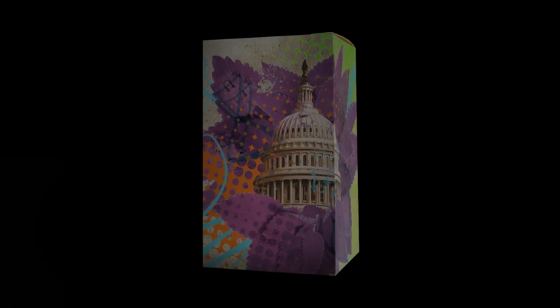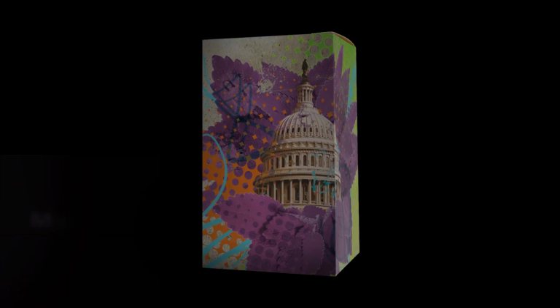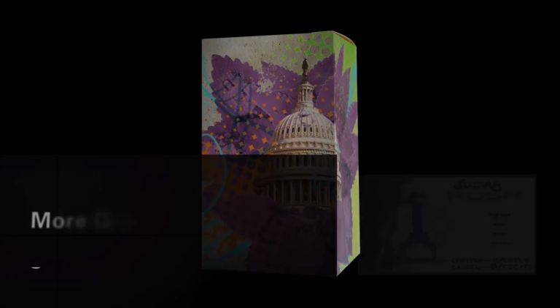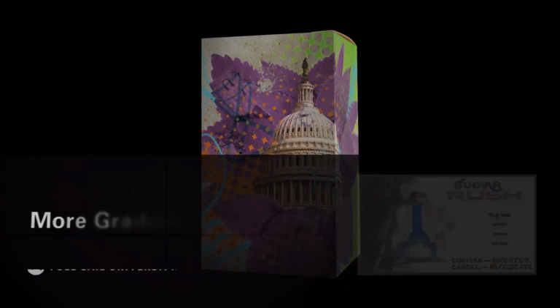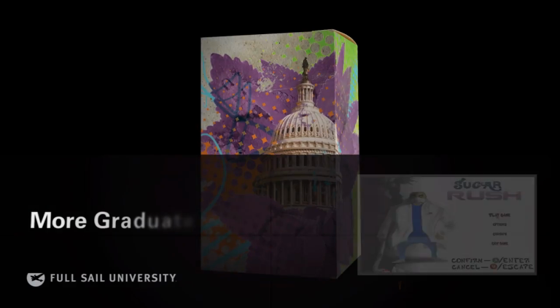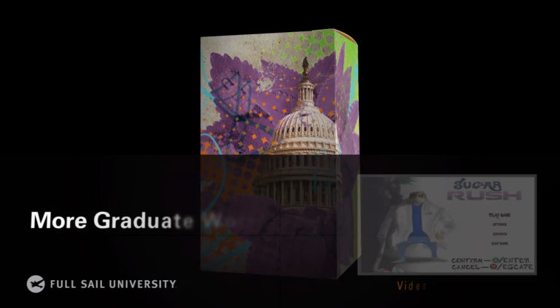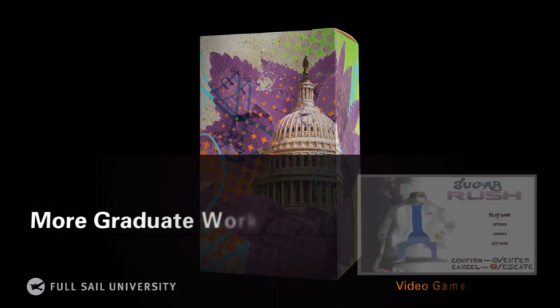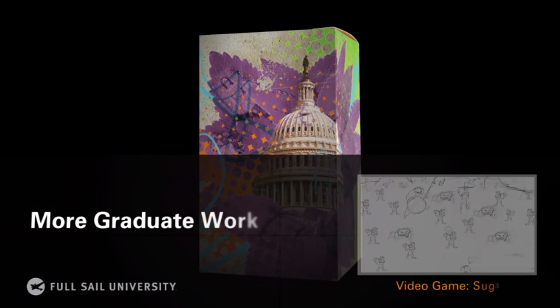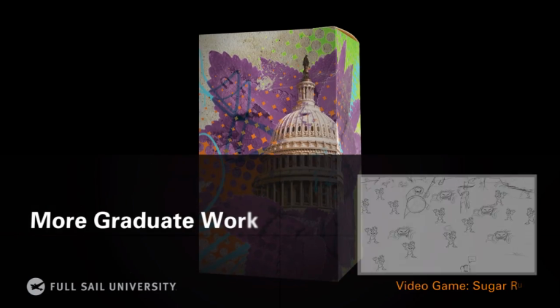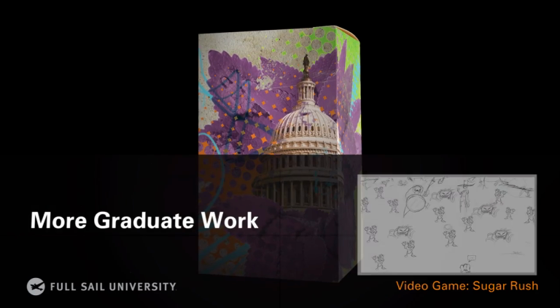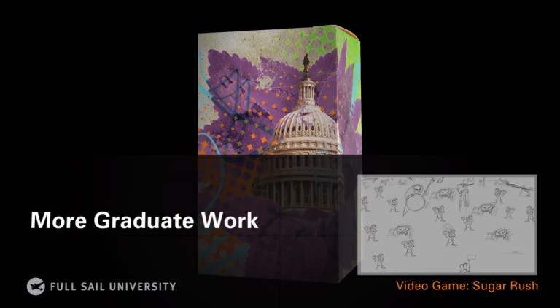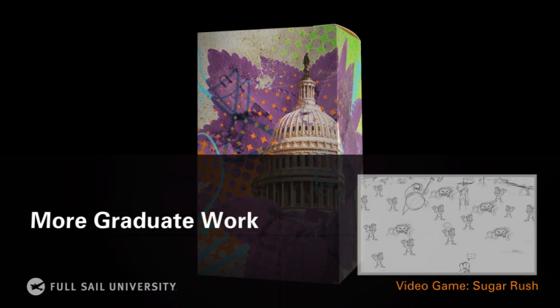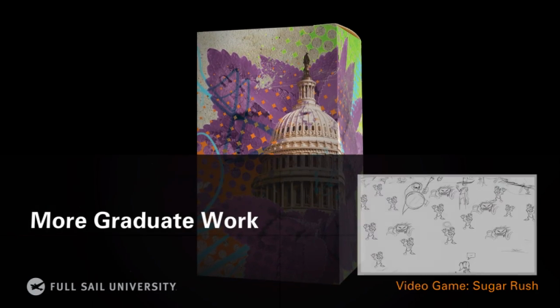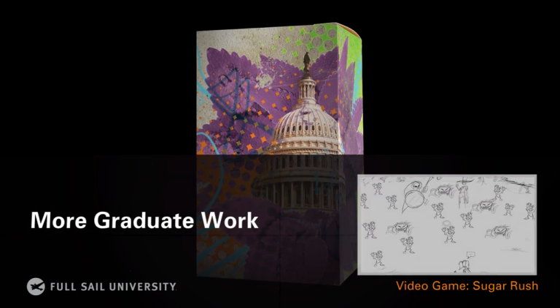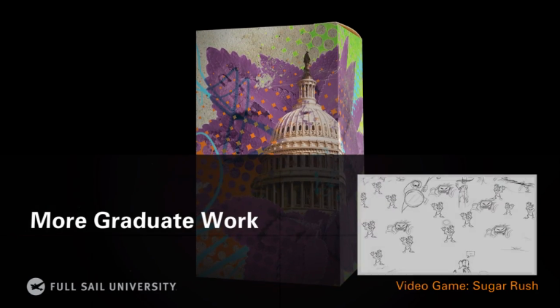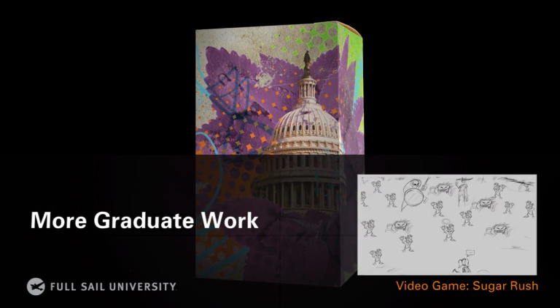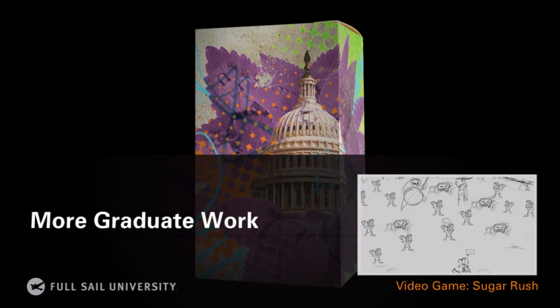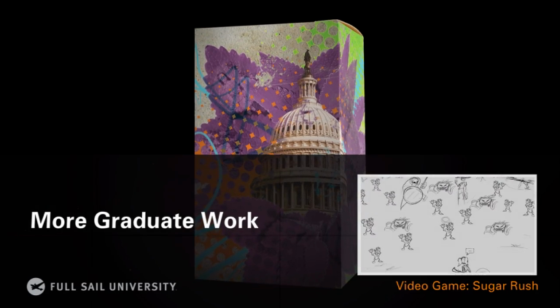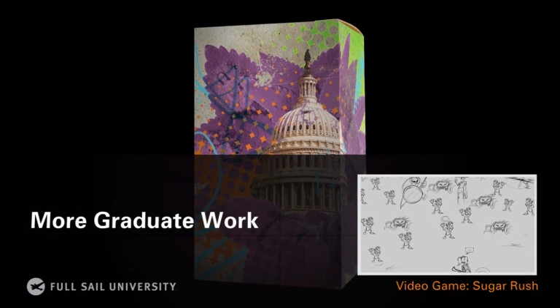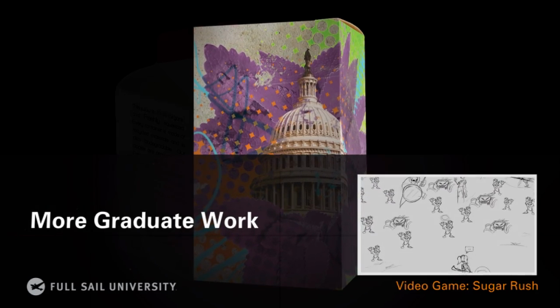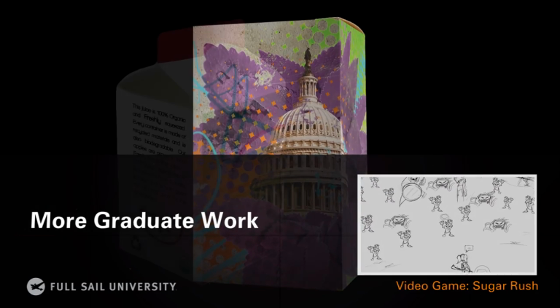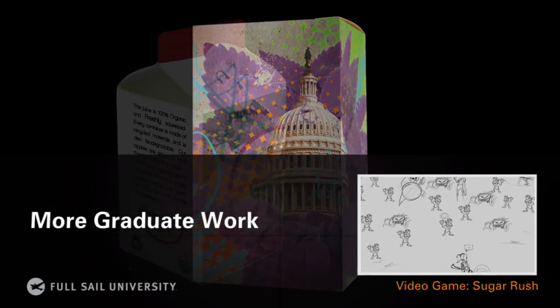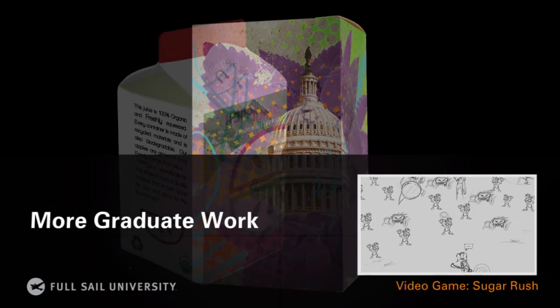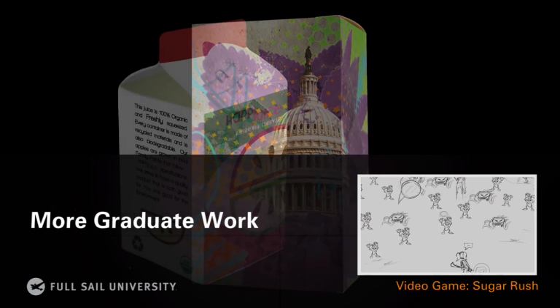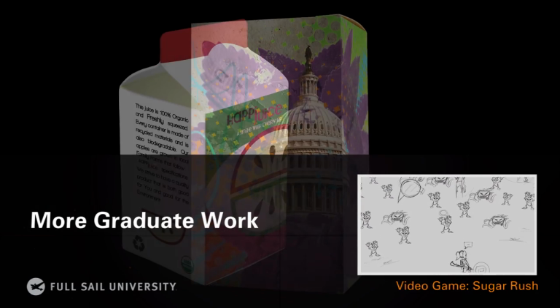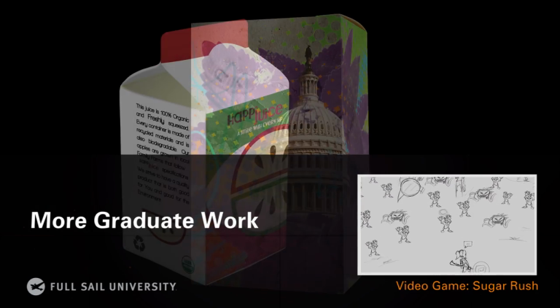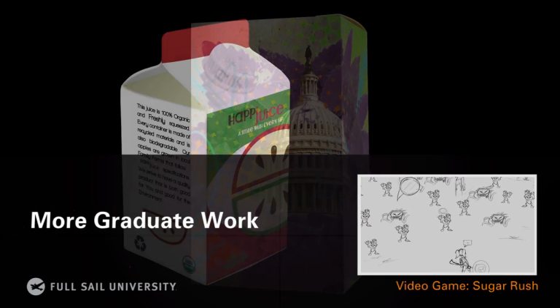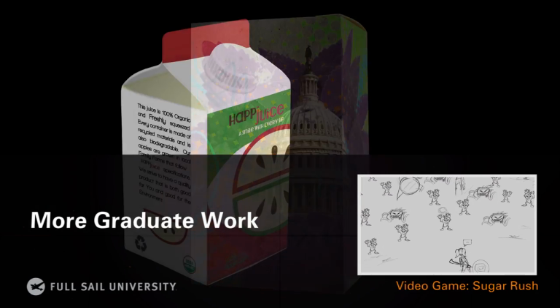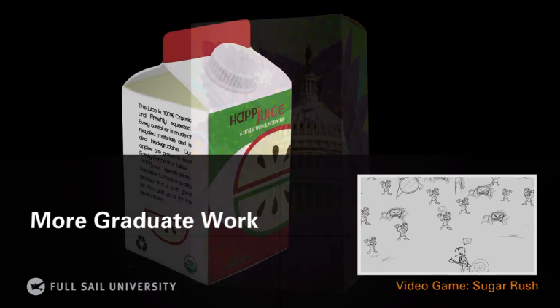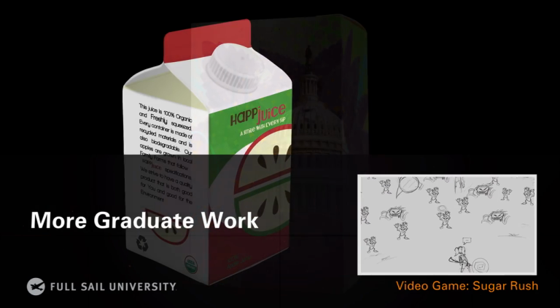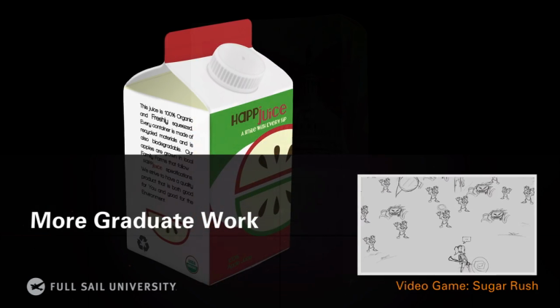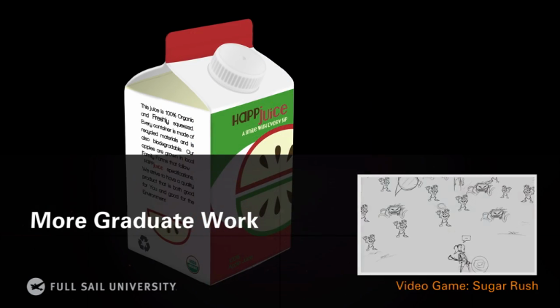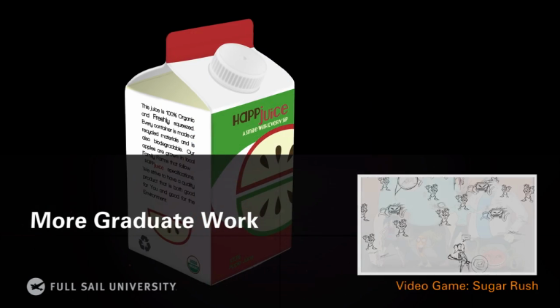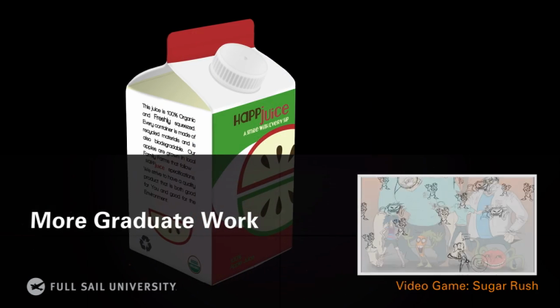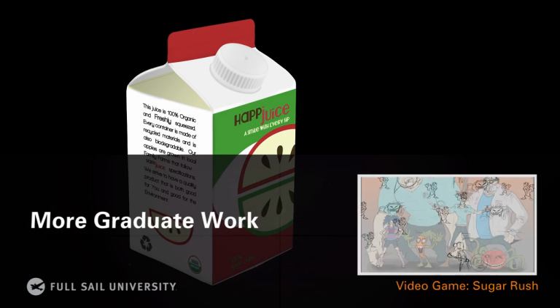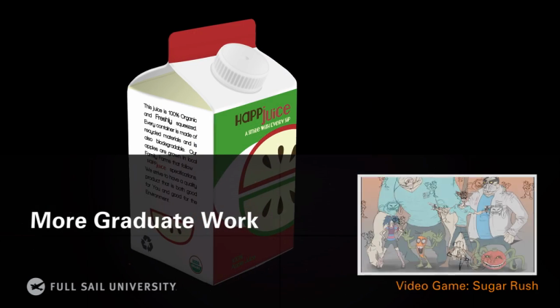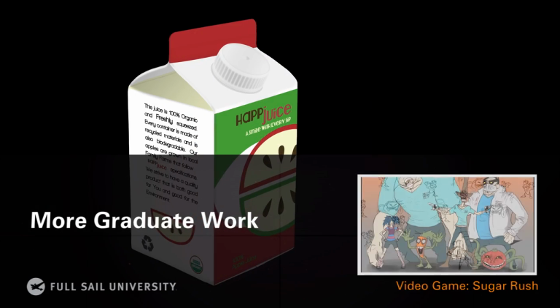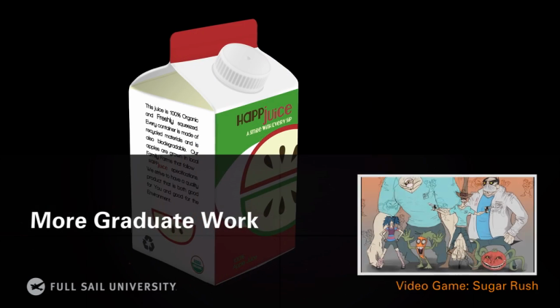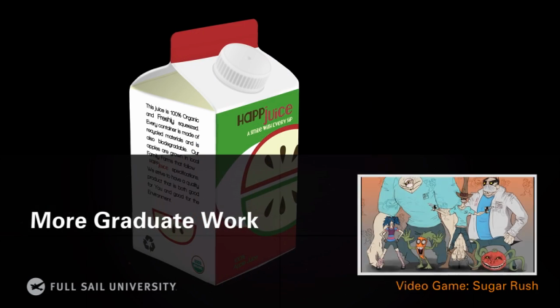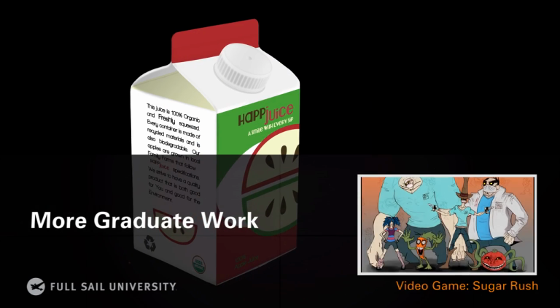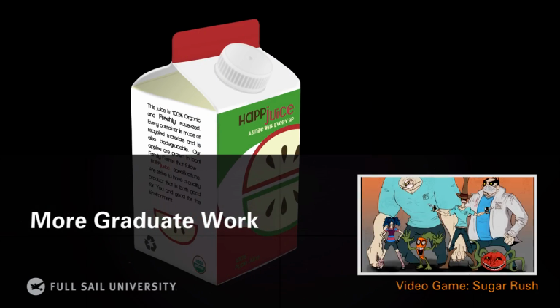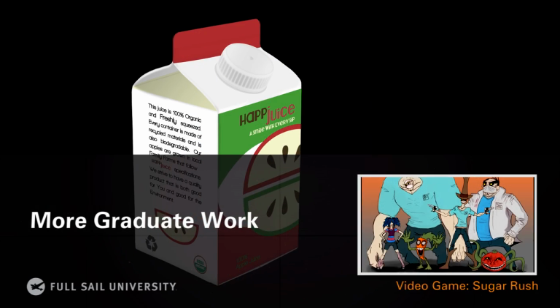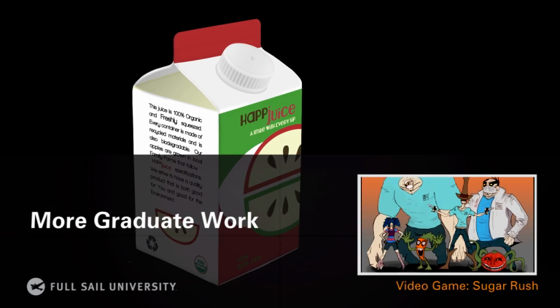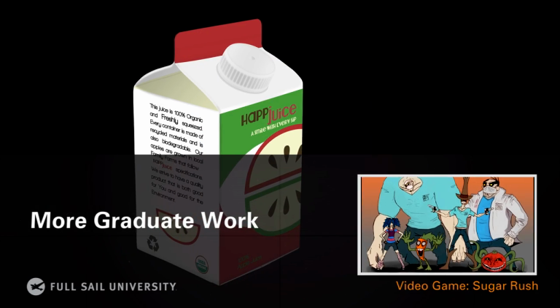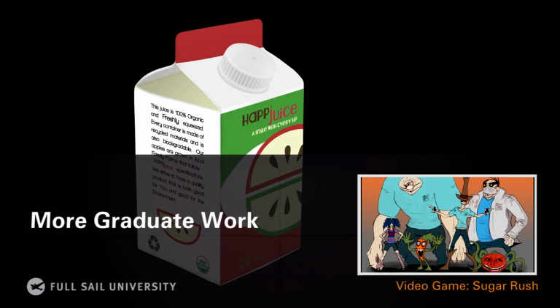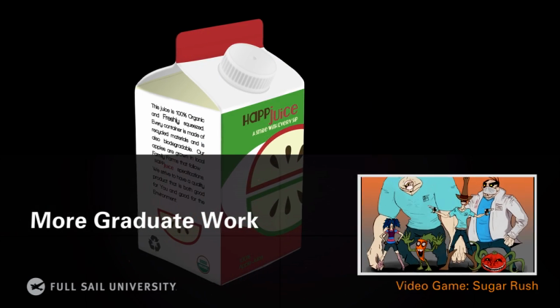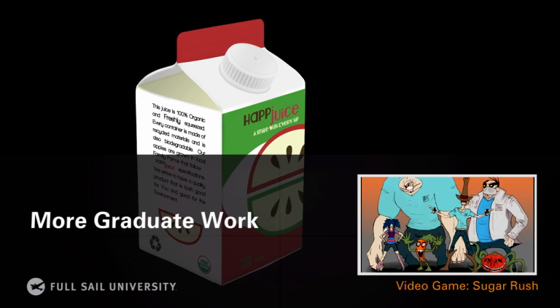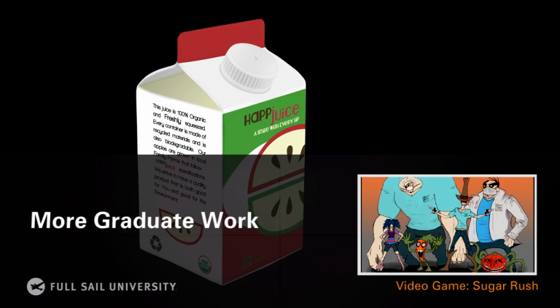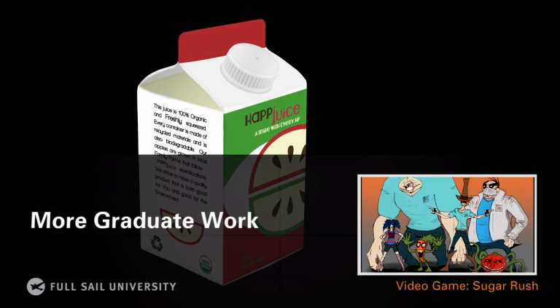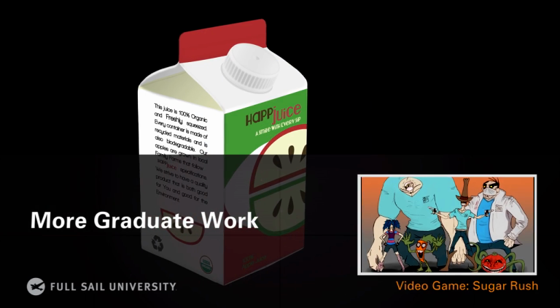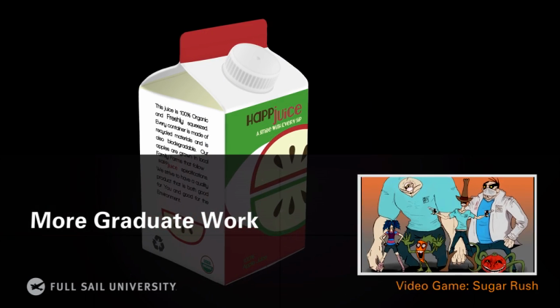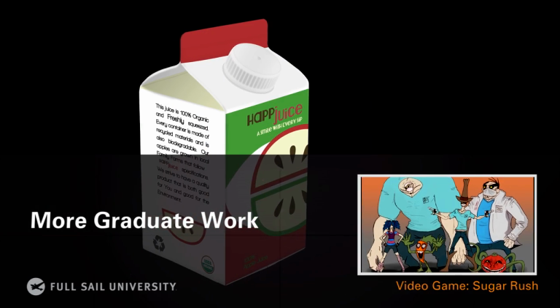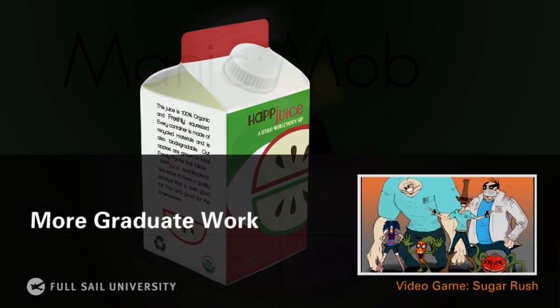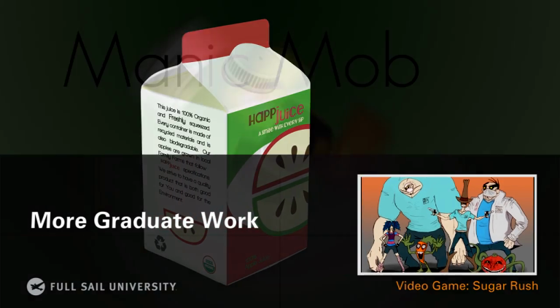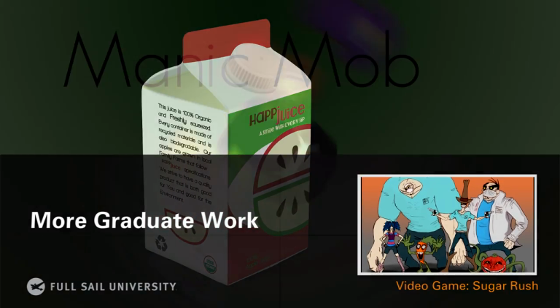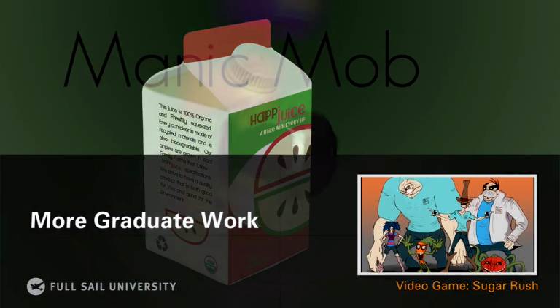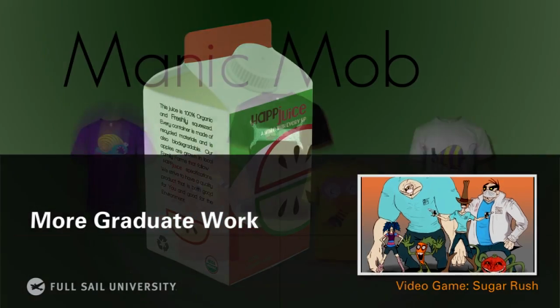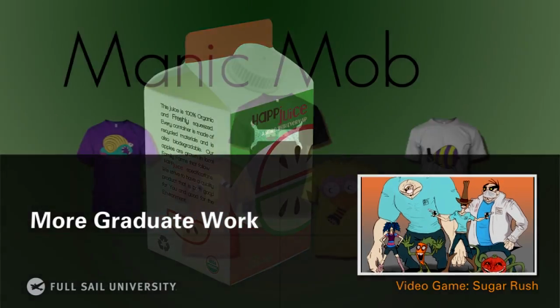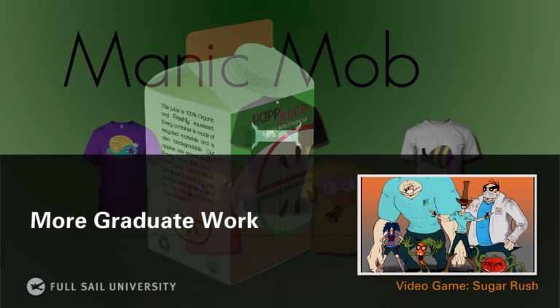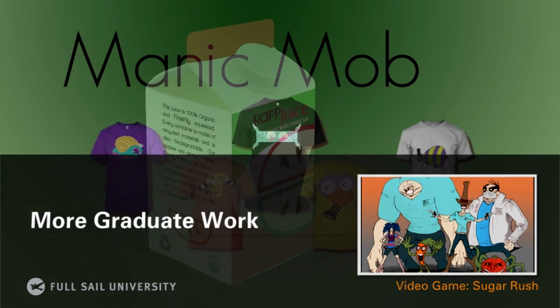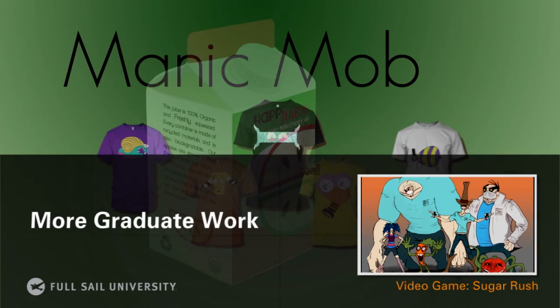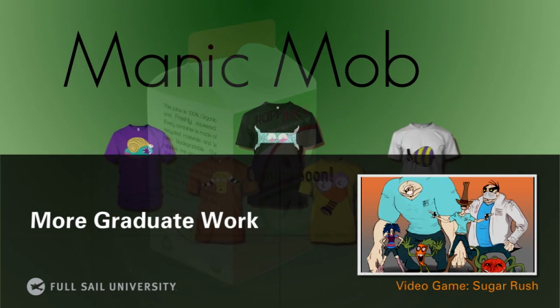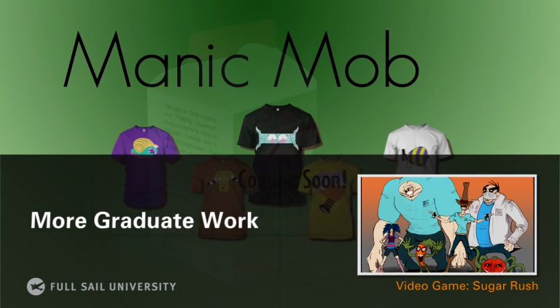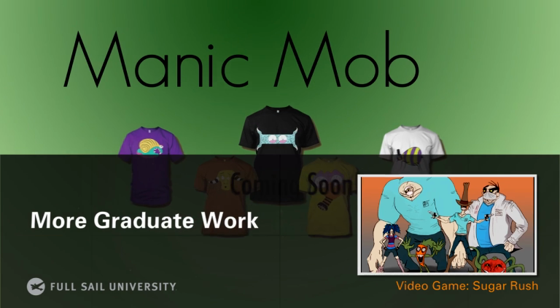Sugar Rush is a little man out of candy called Sweetopia that is being invaded by dentists and their legion of vegetables.